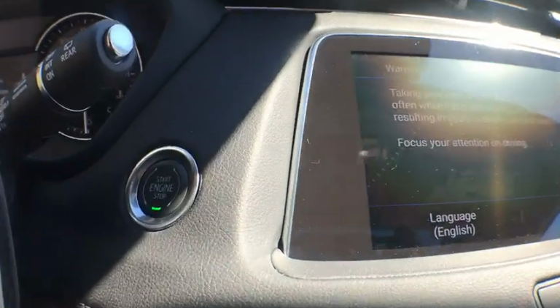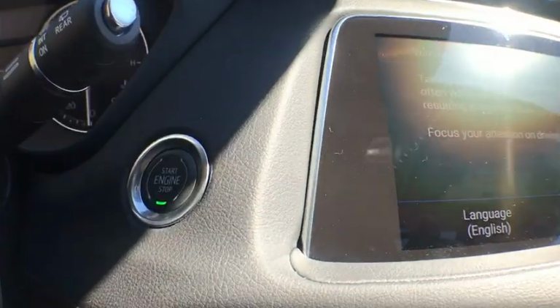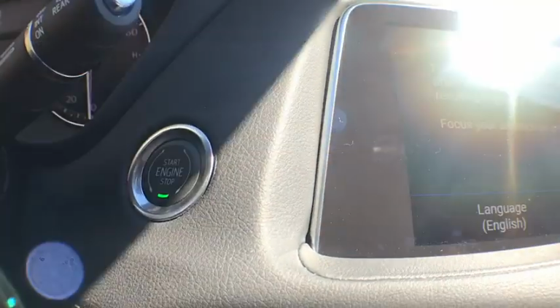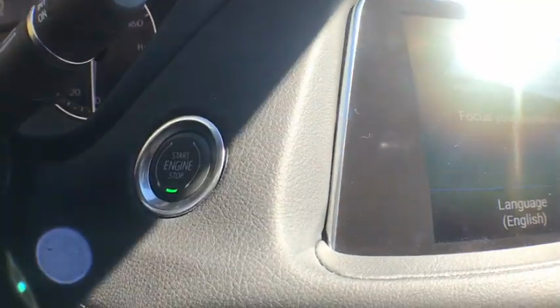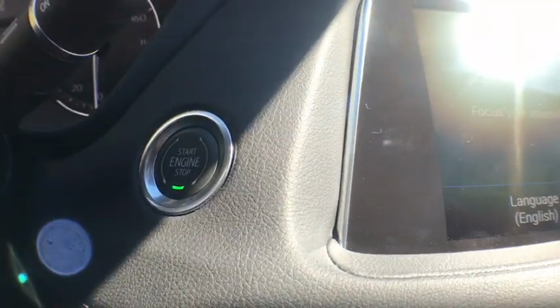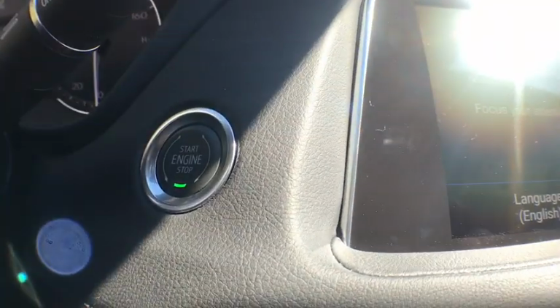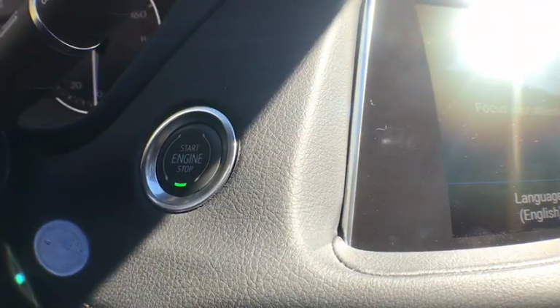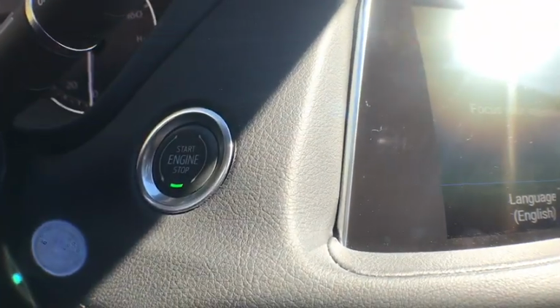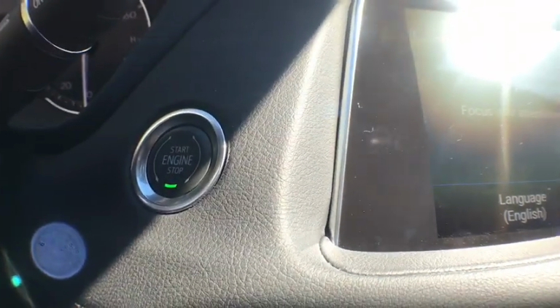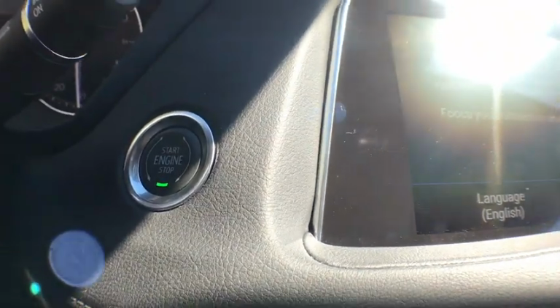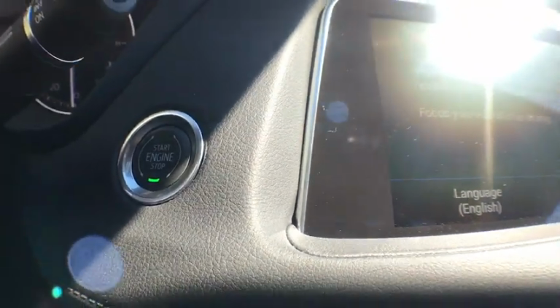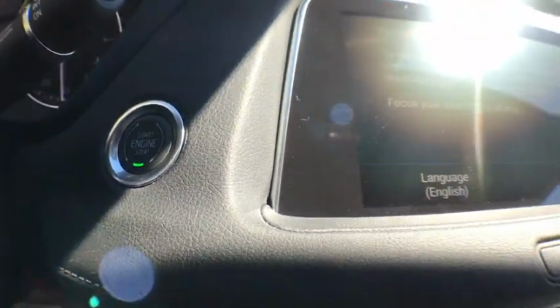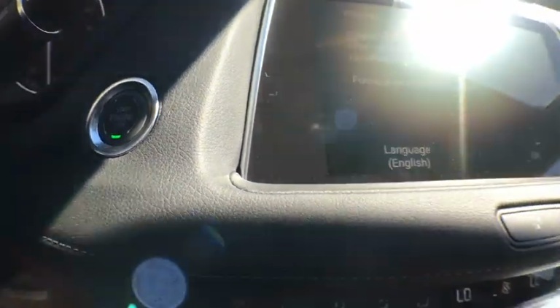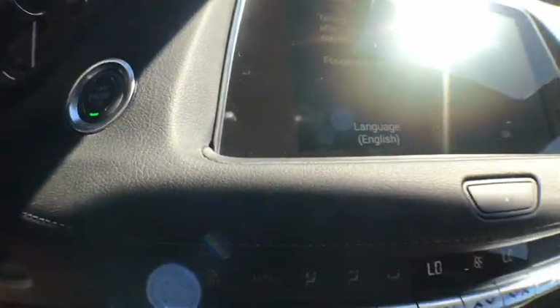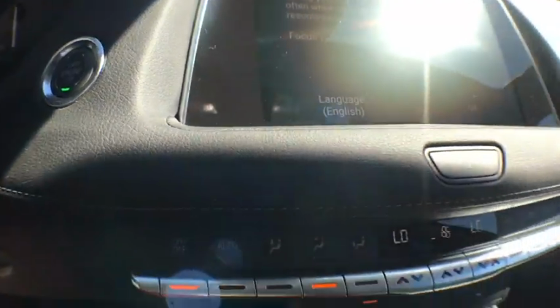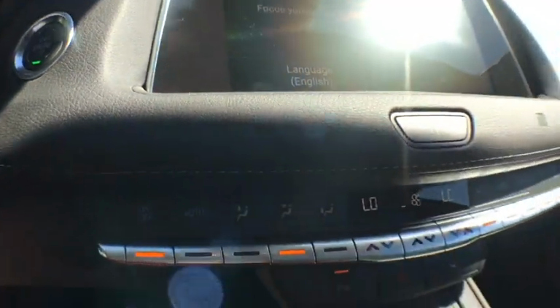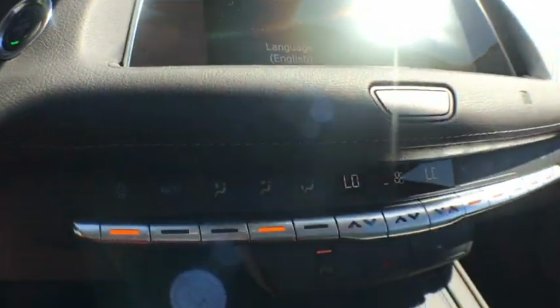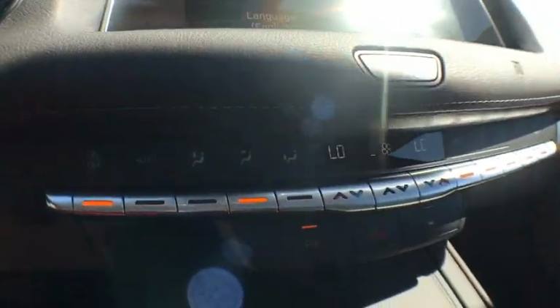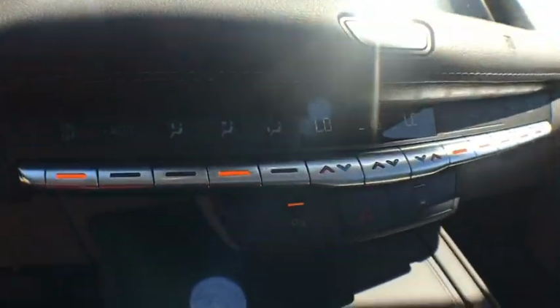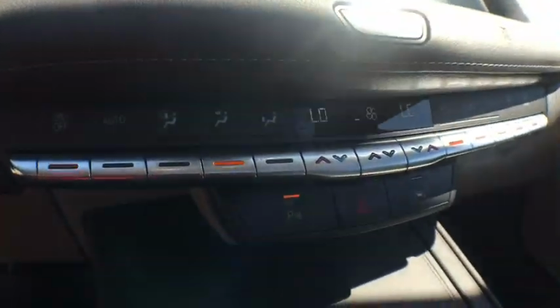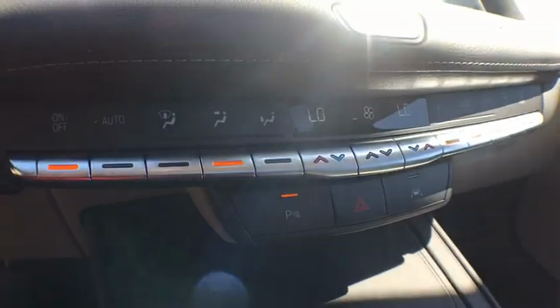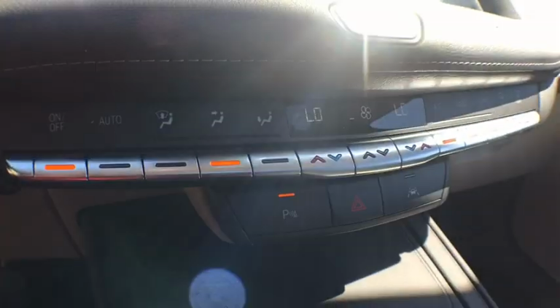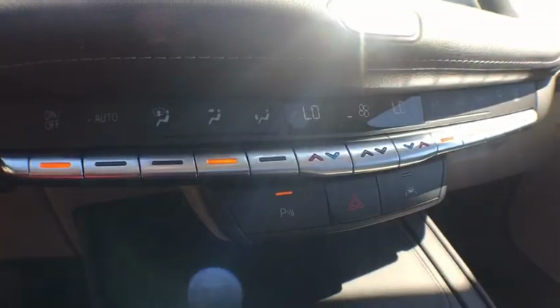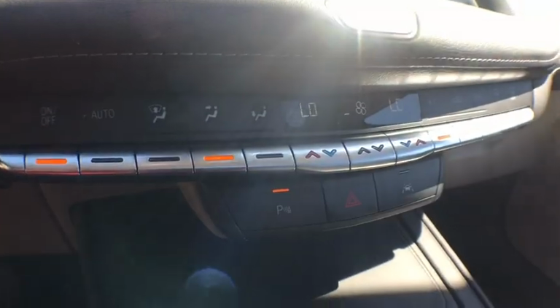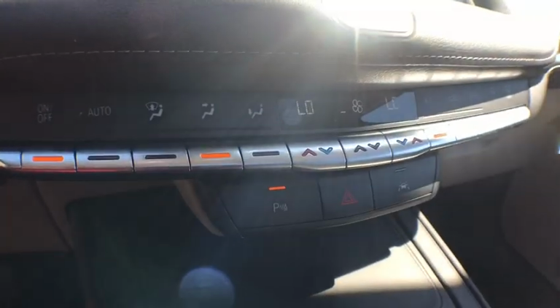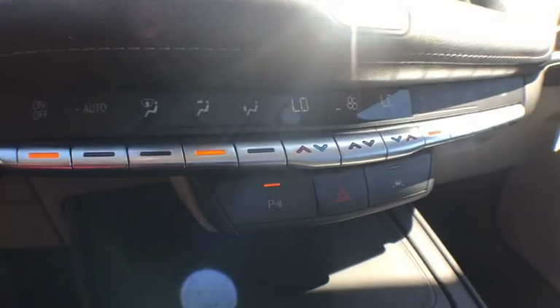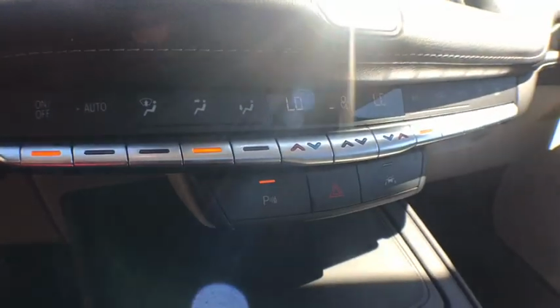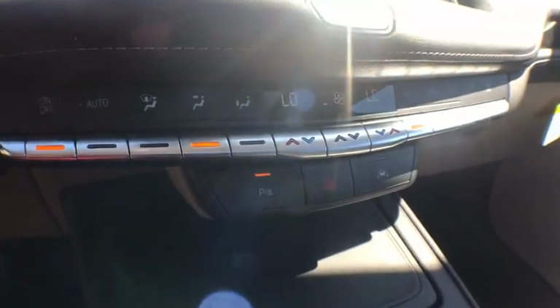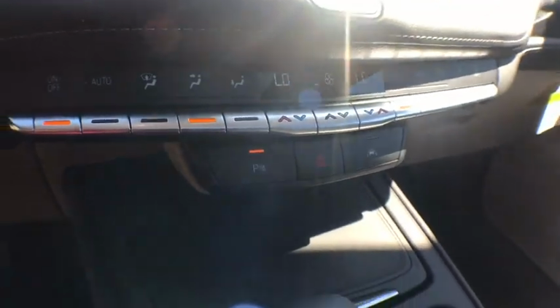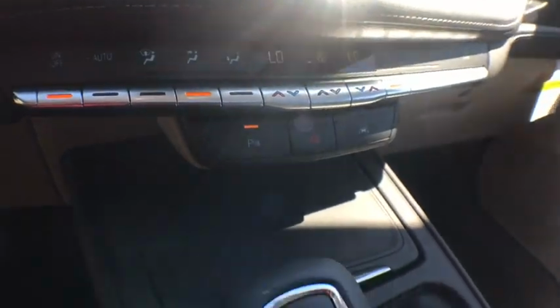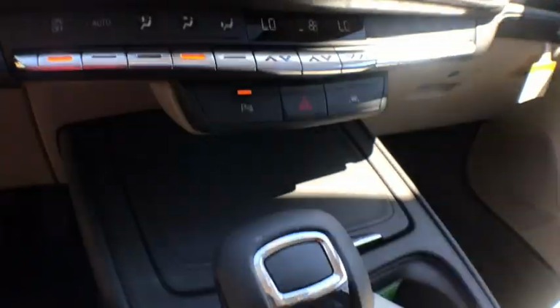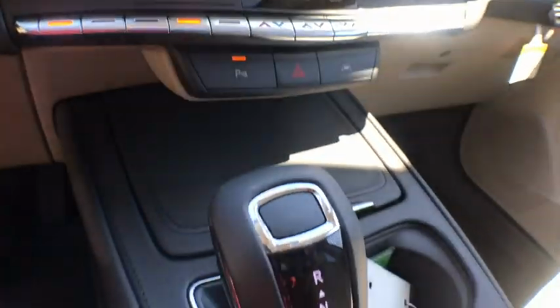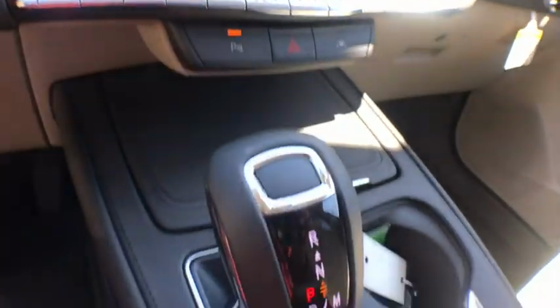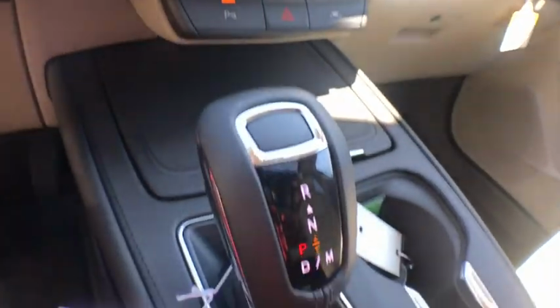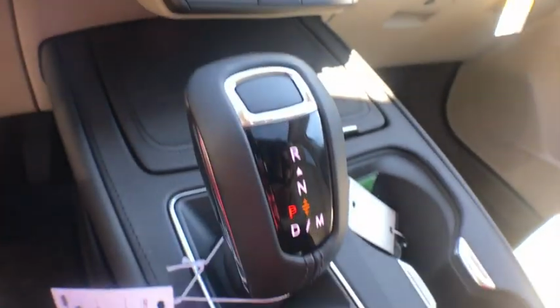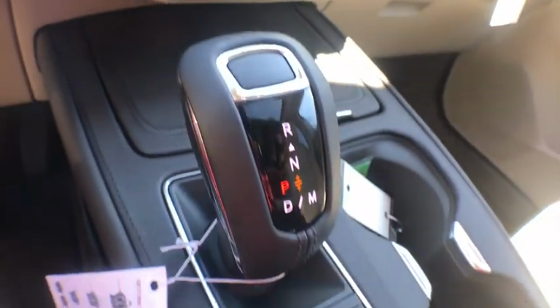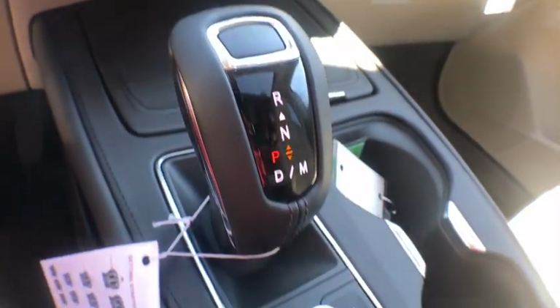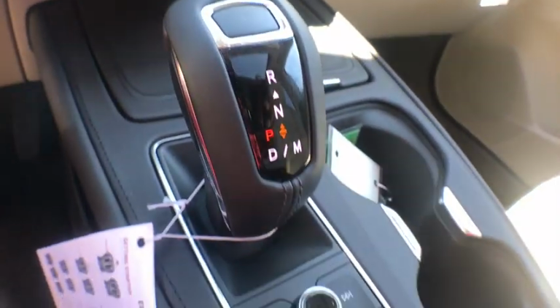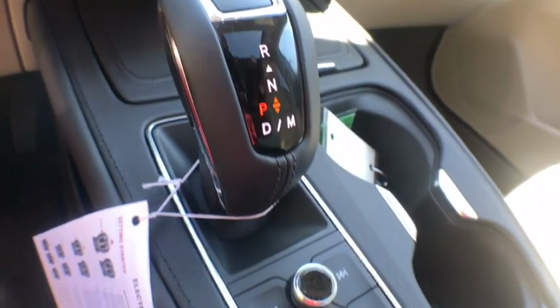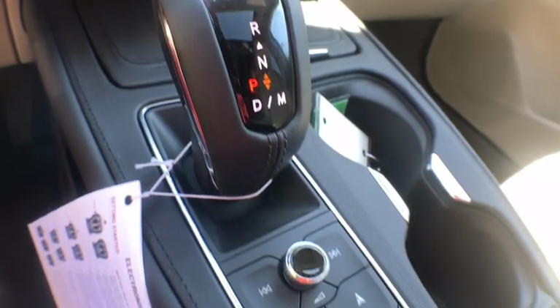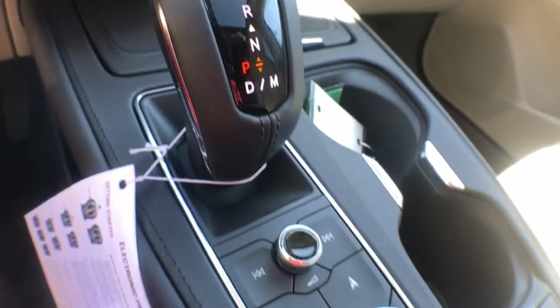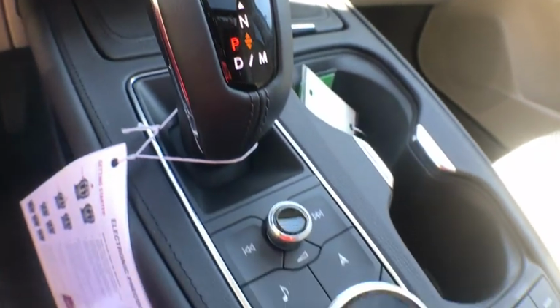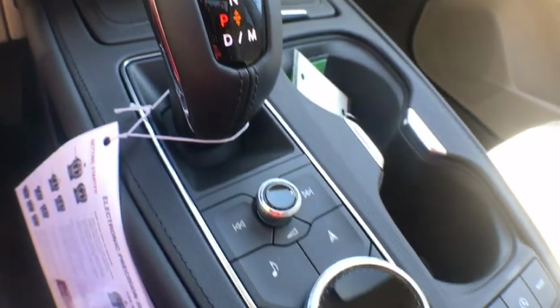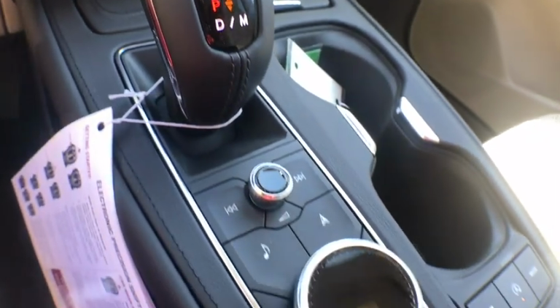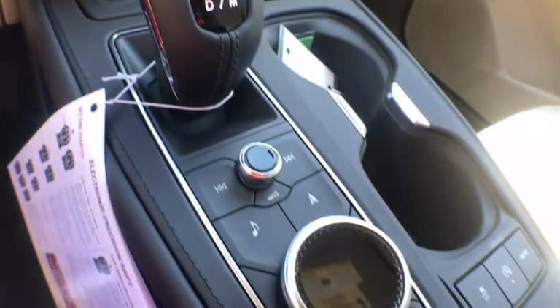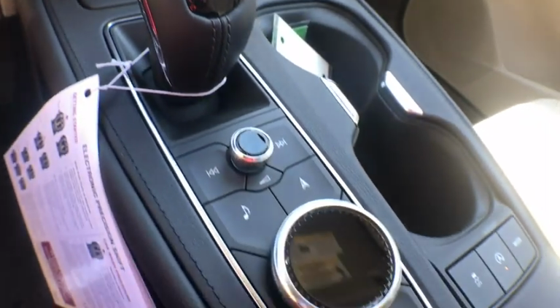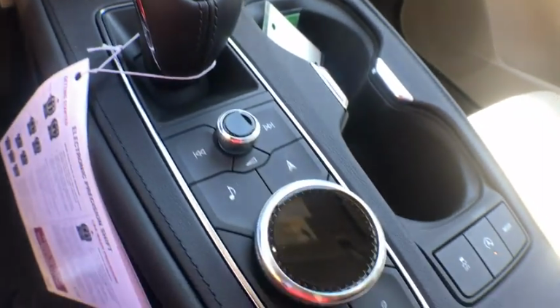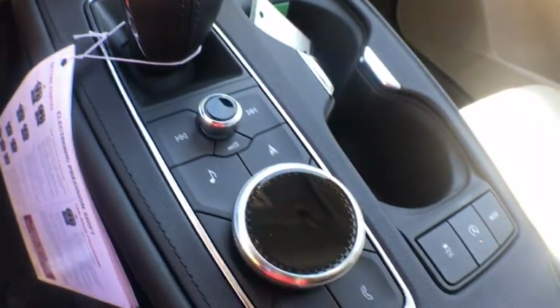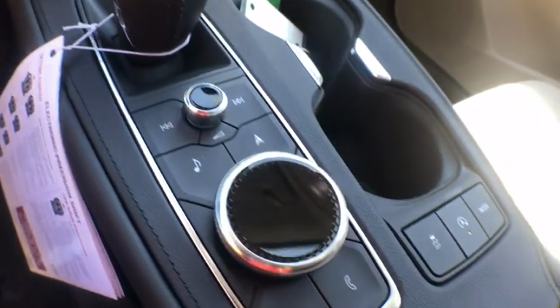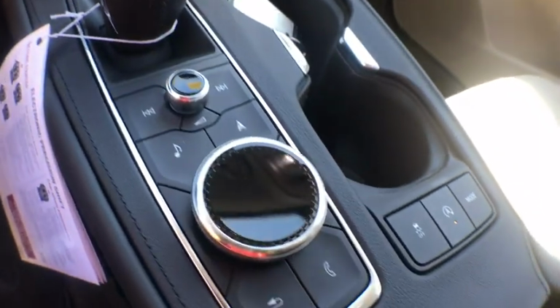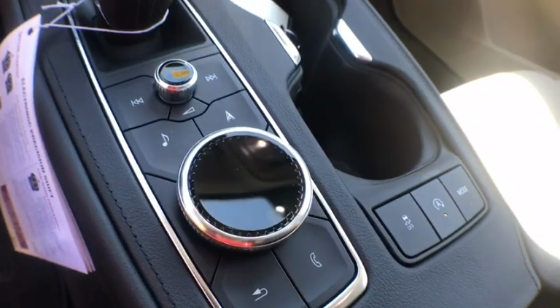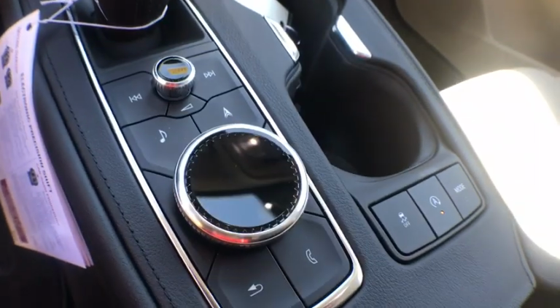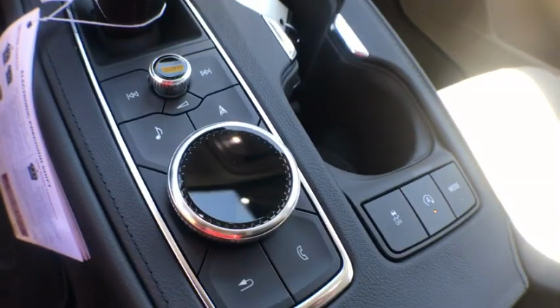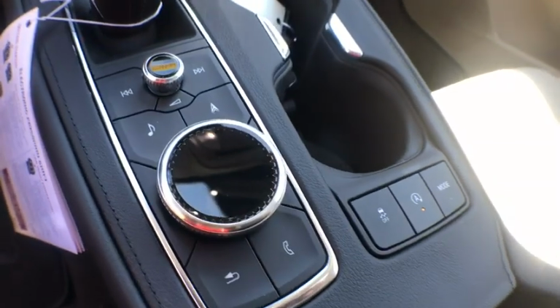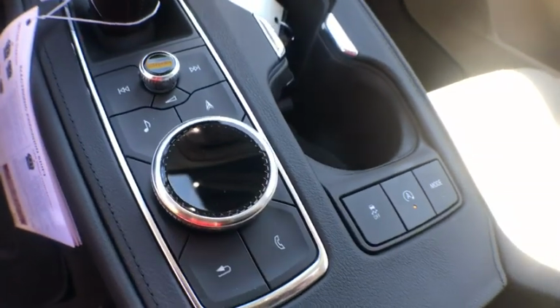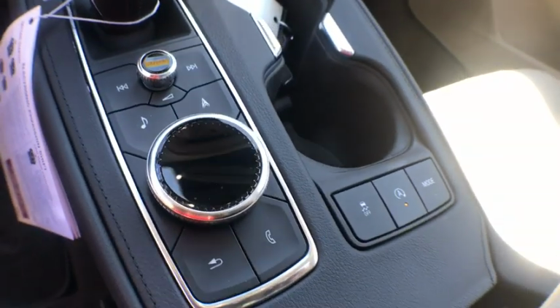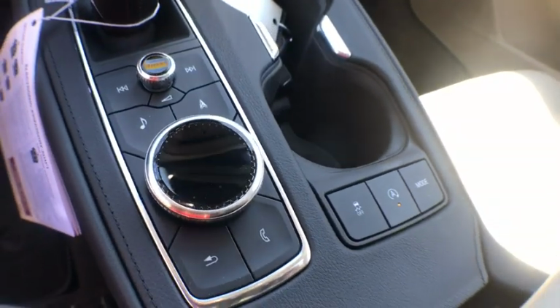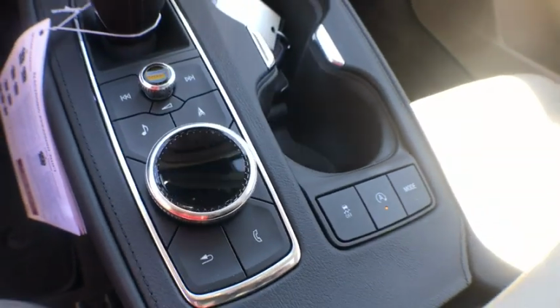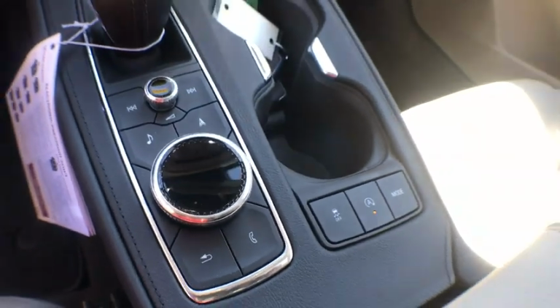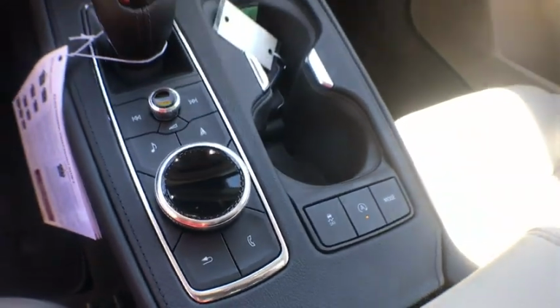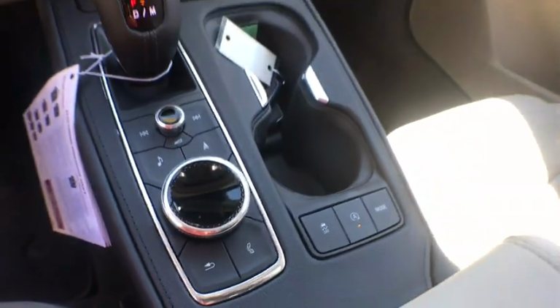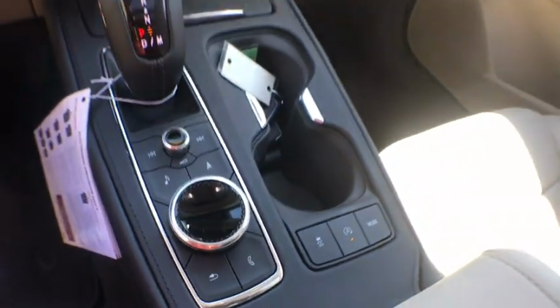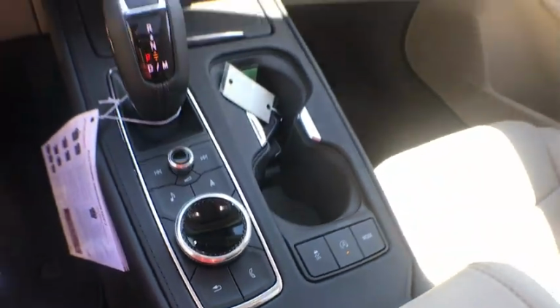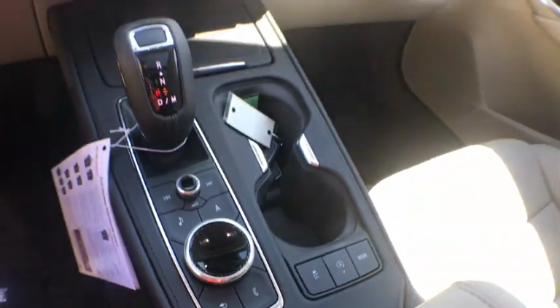Rear window defroster, overhead console, remote keyless entry, tachometer, leather seats, brake assist, panic alarm.